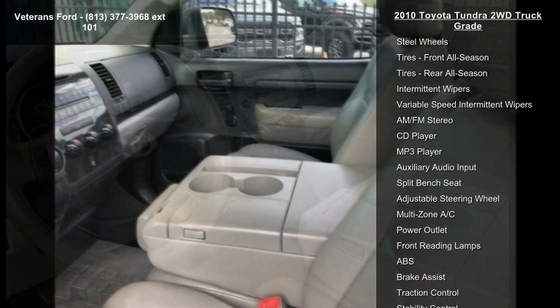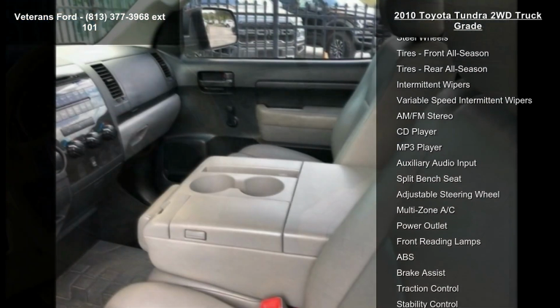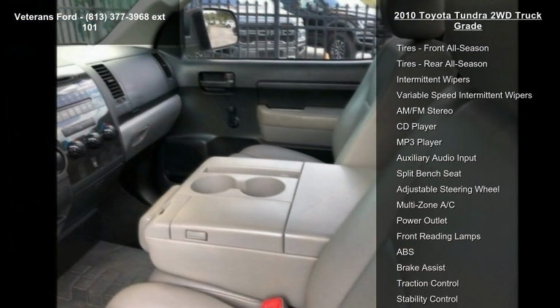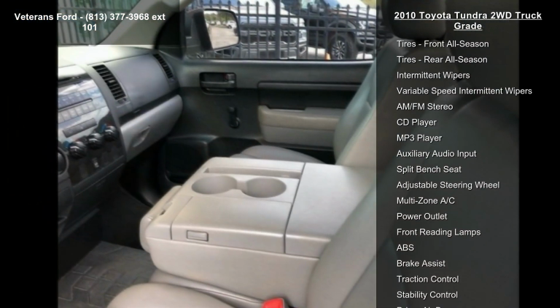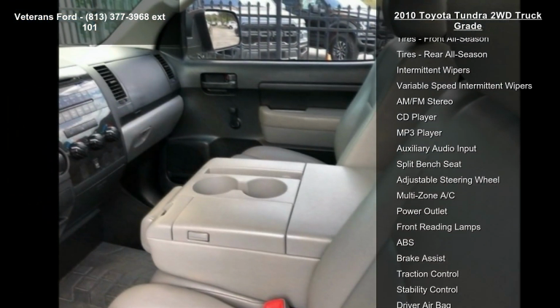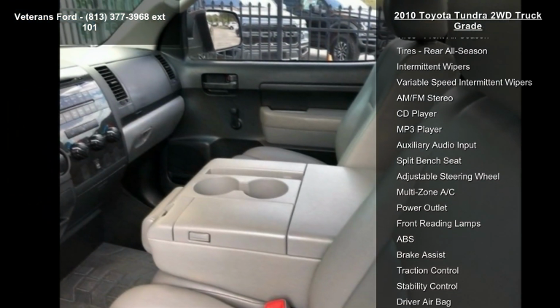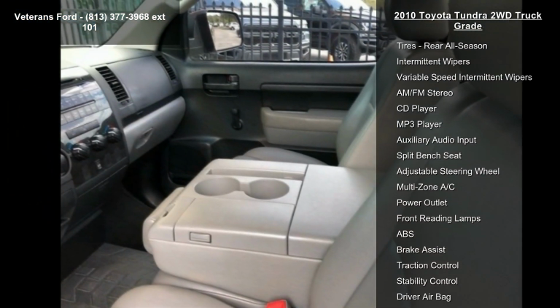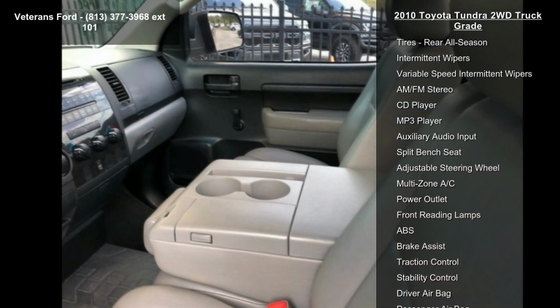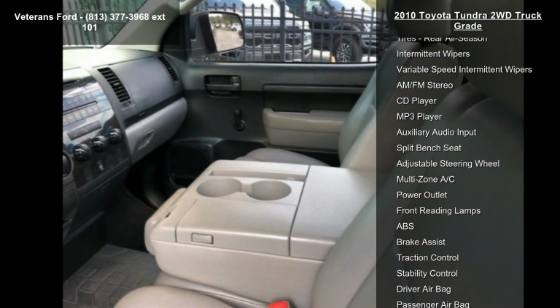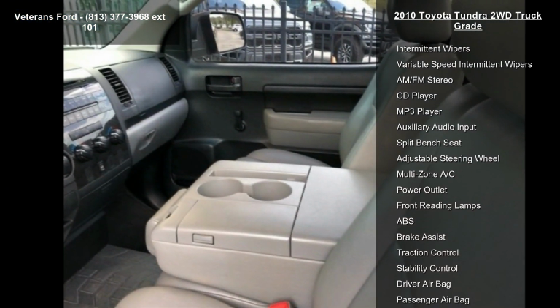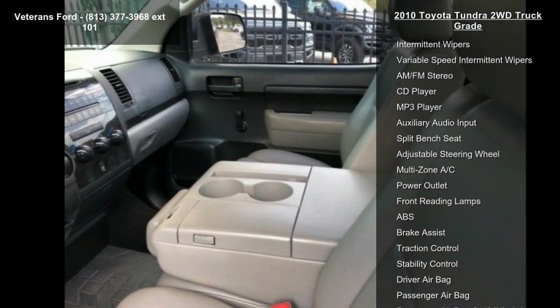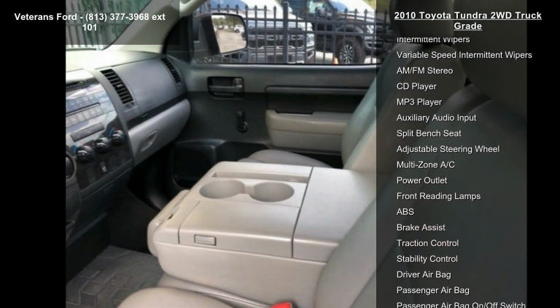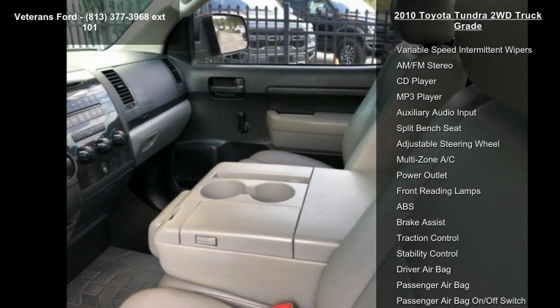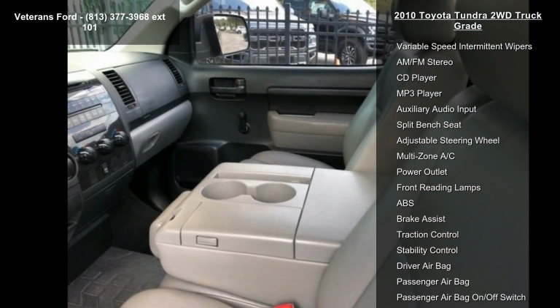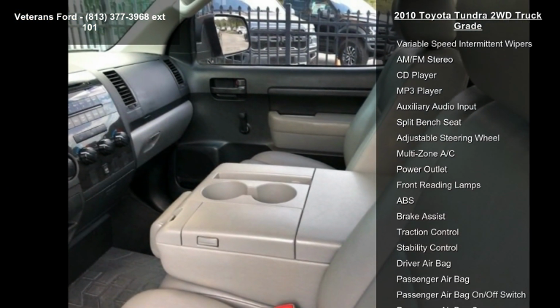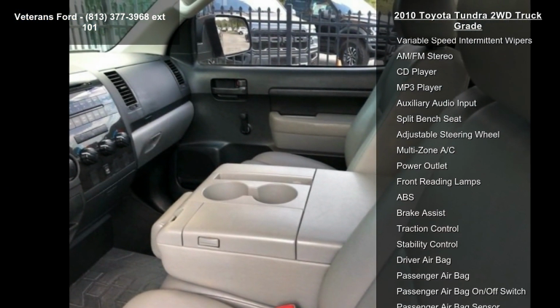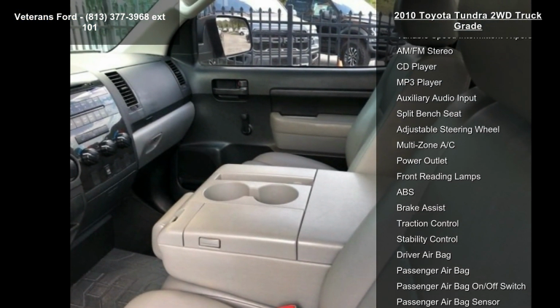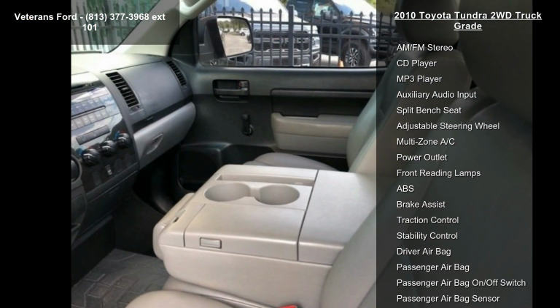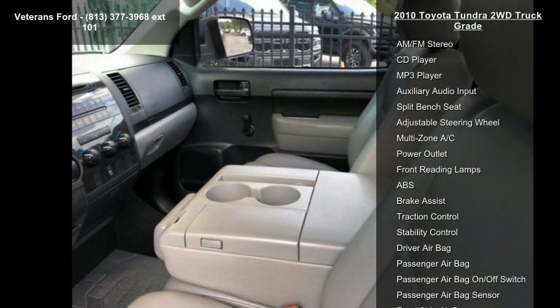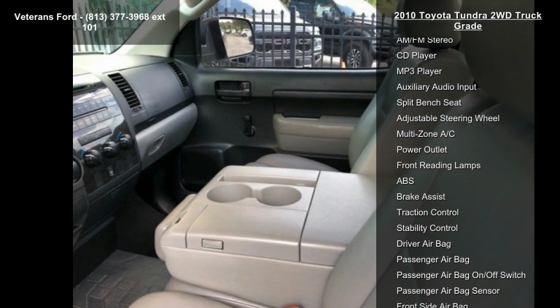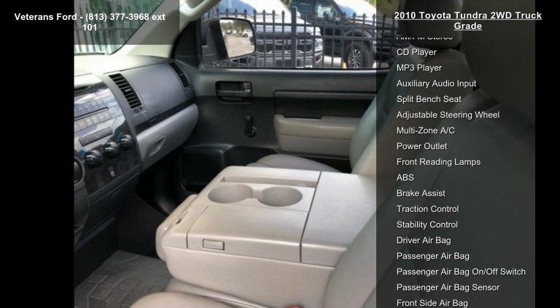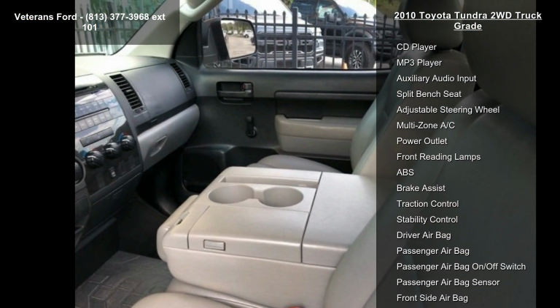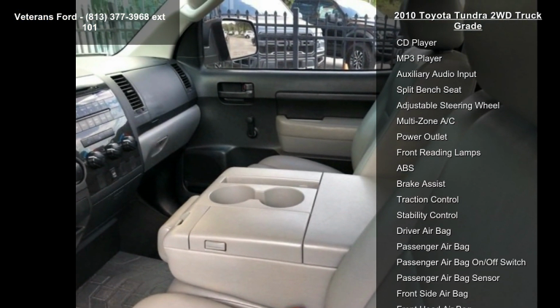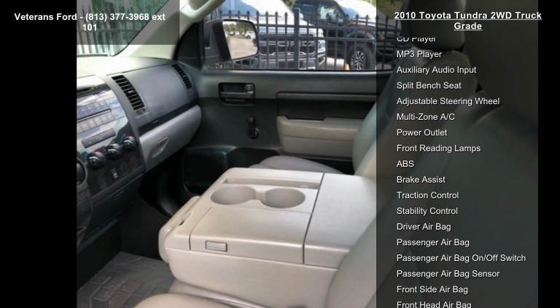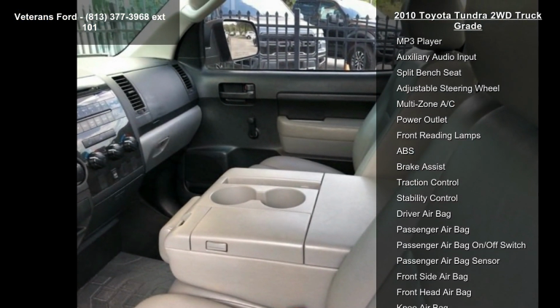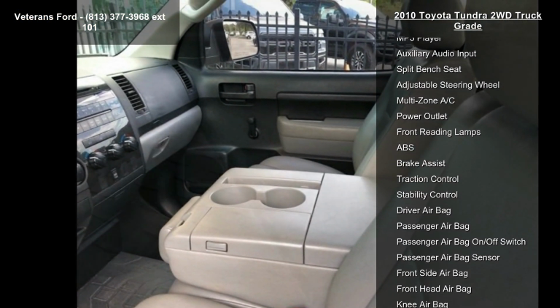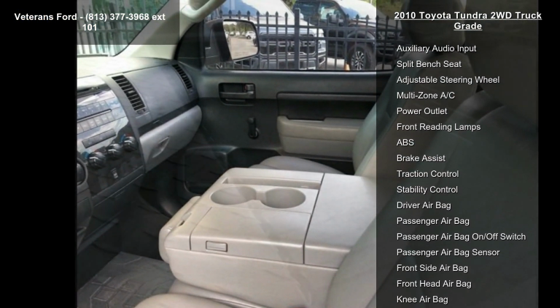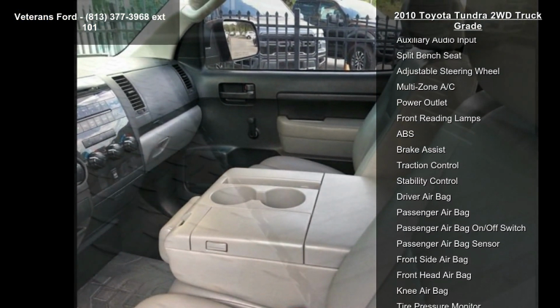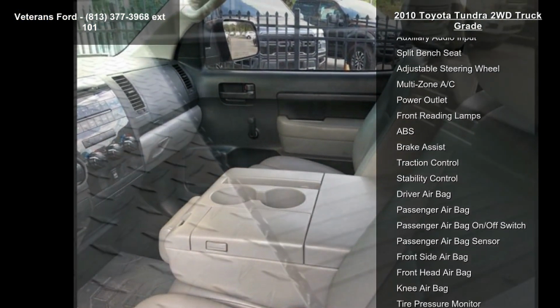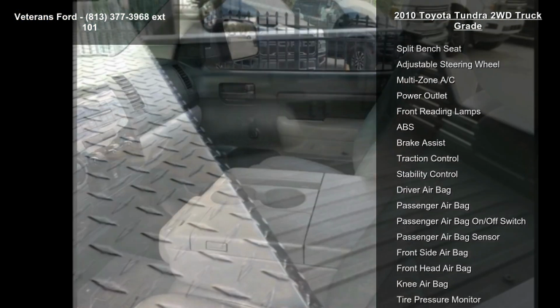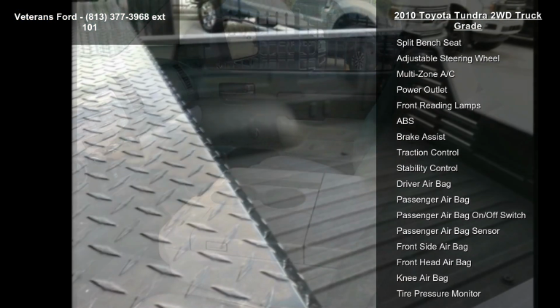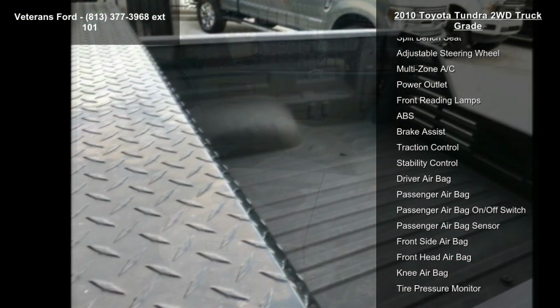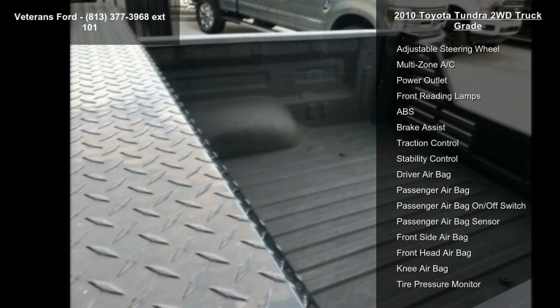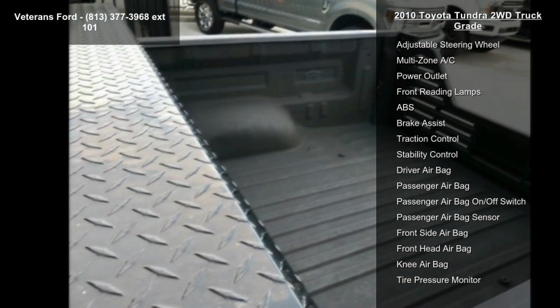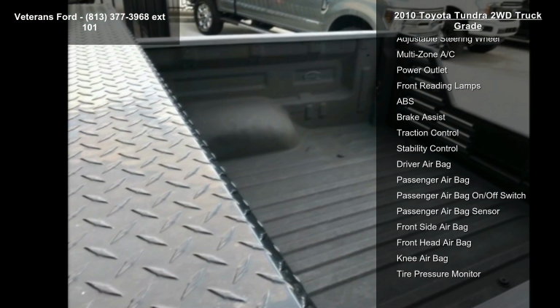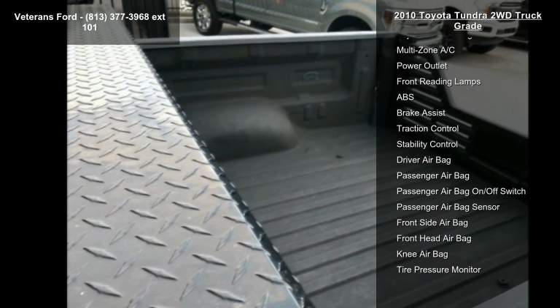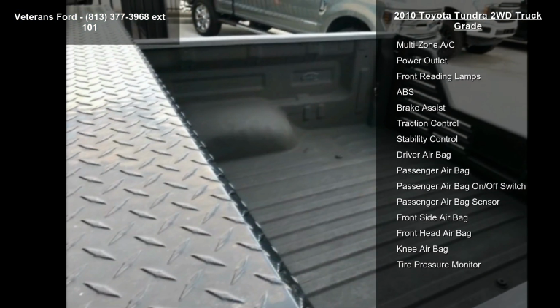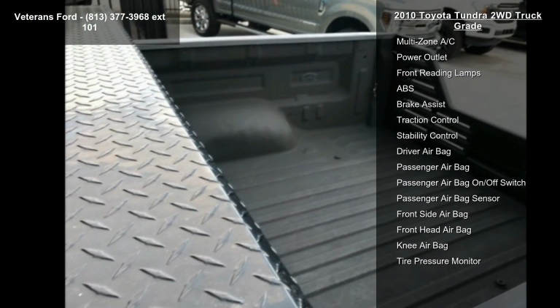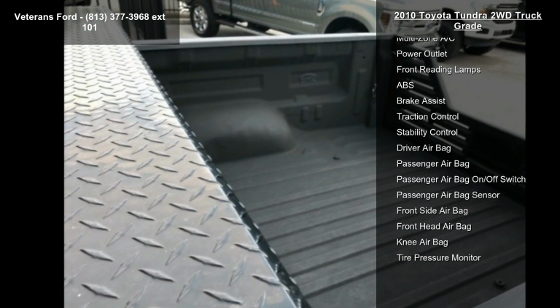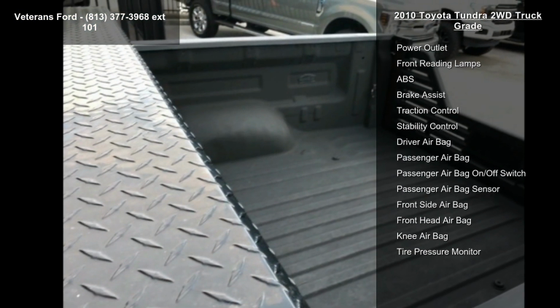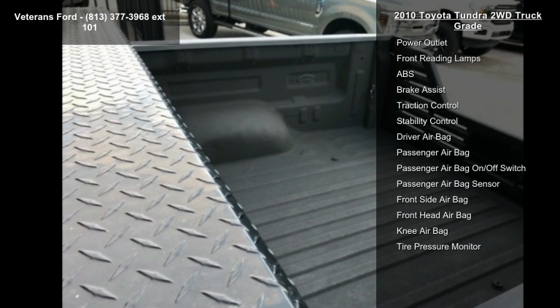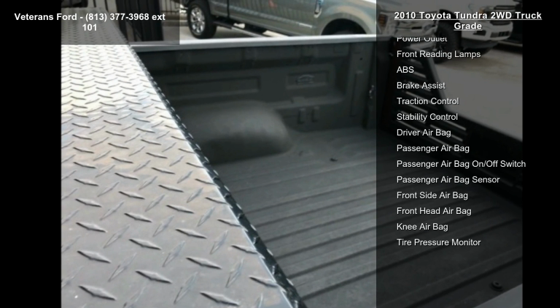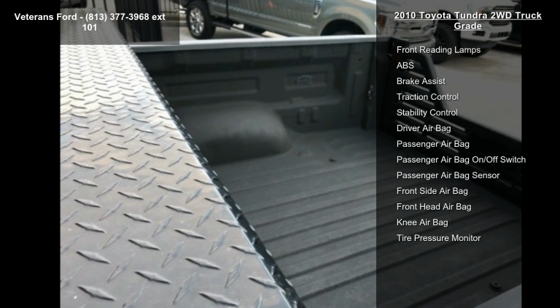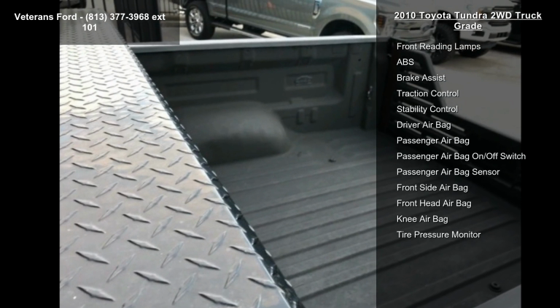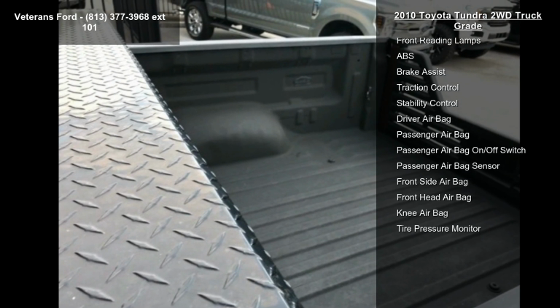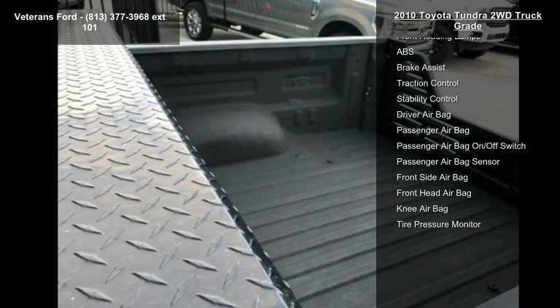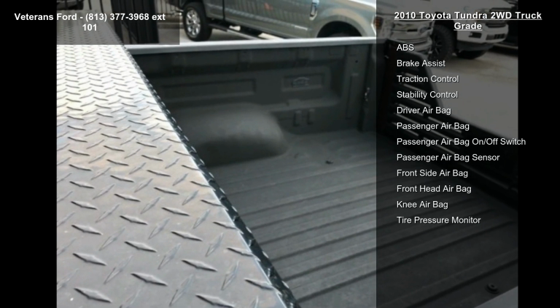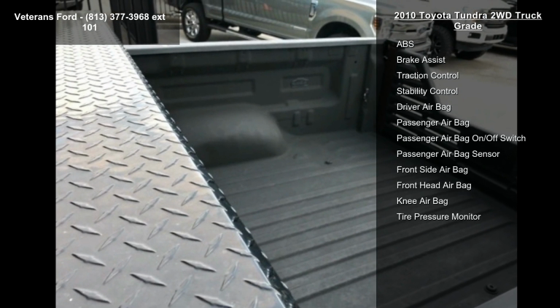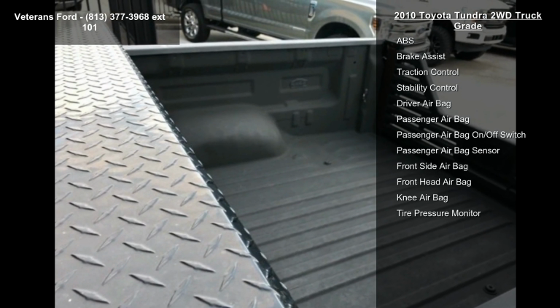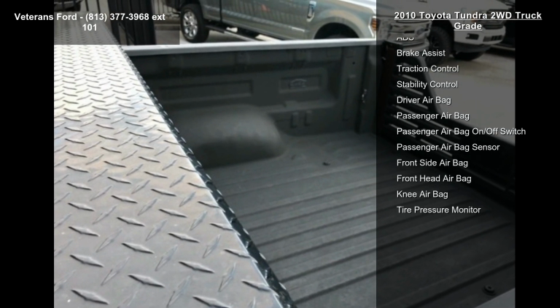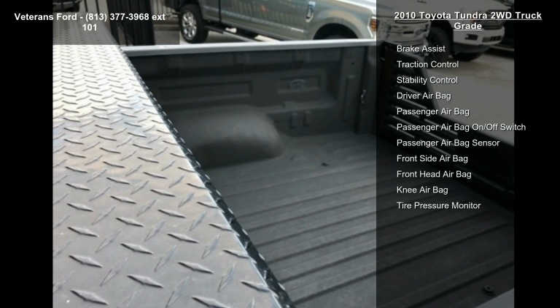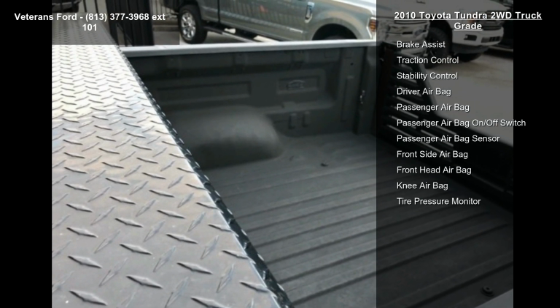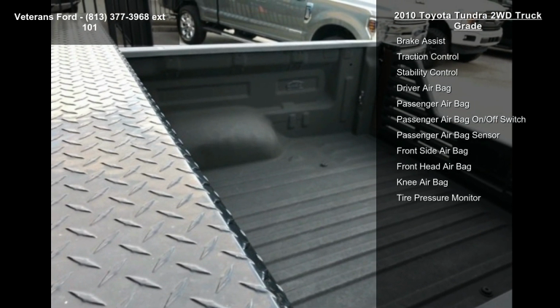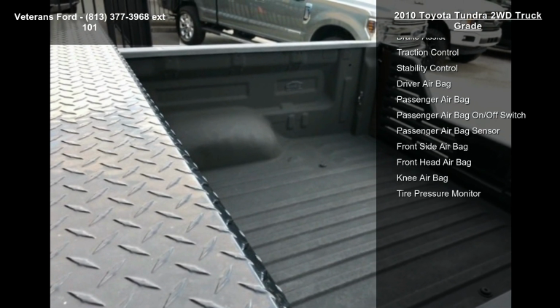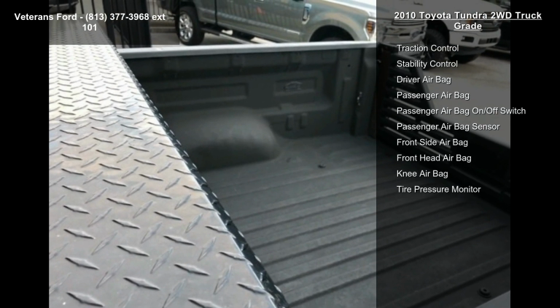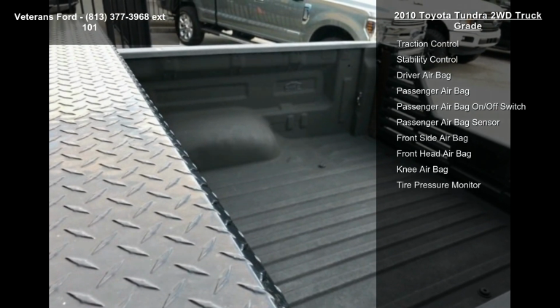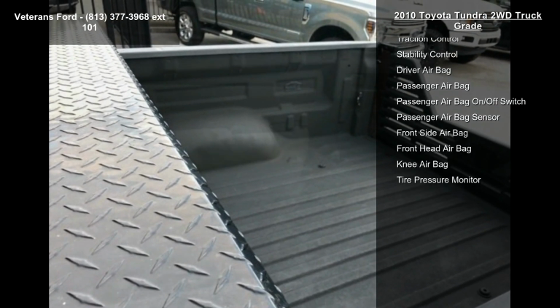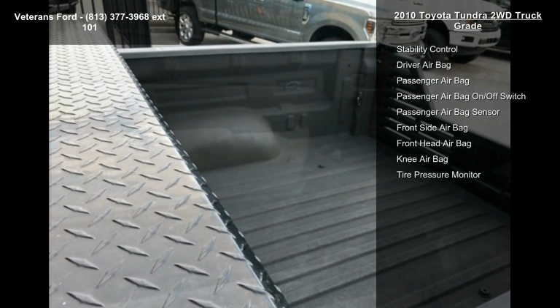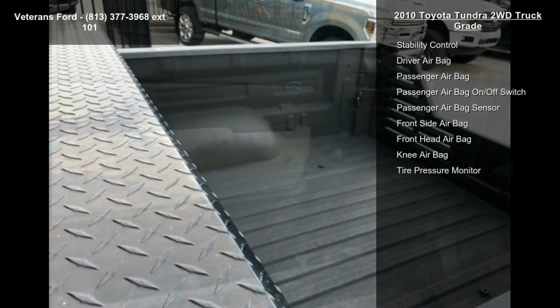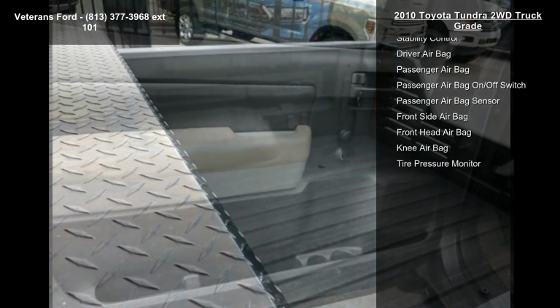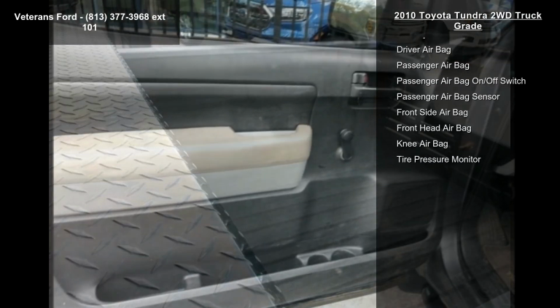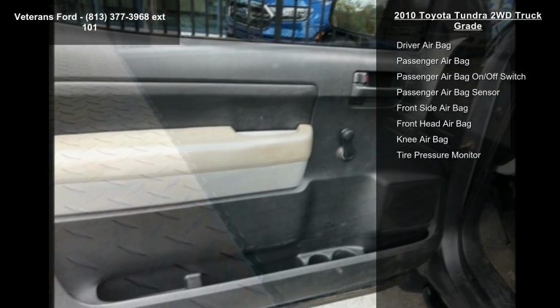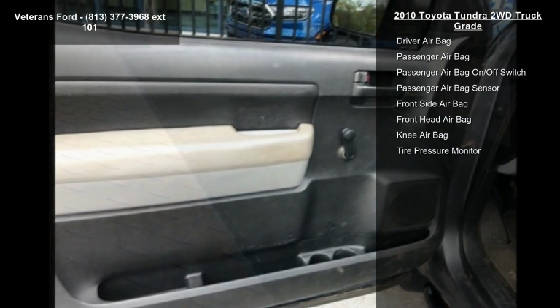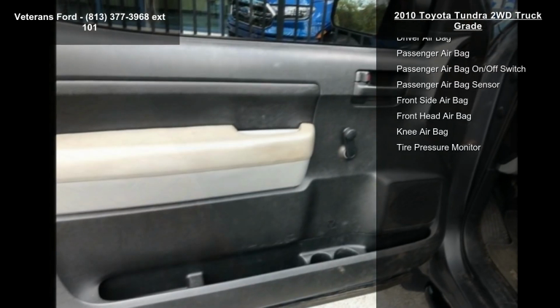AM FM CD Audio, 4 Speakers, 4 Wheel Disc Brakes, Air Conditioning and Electronic Stability Control.